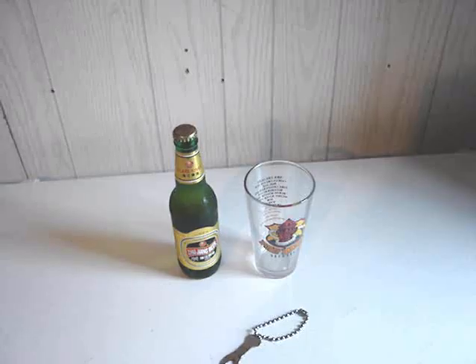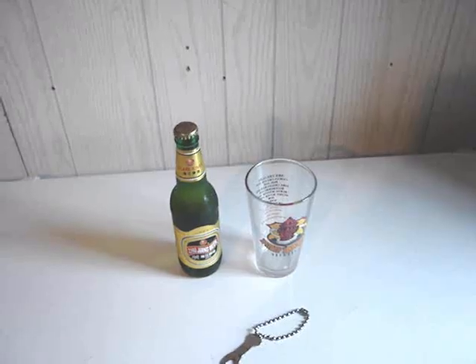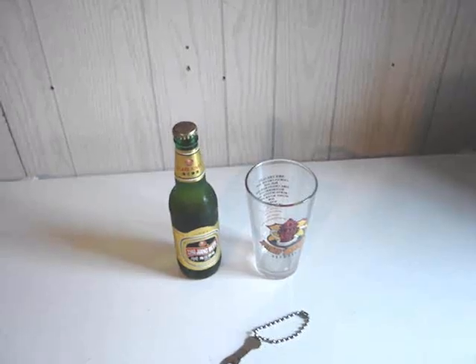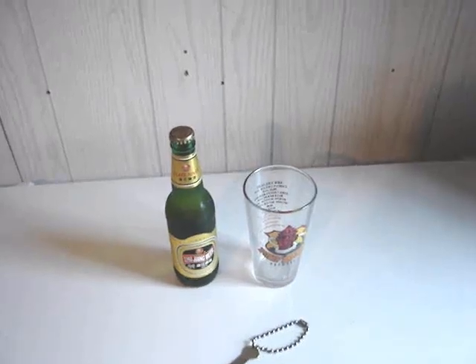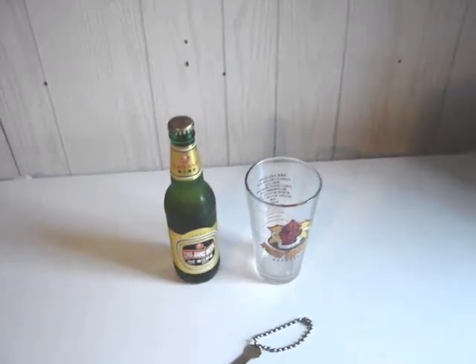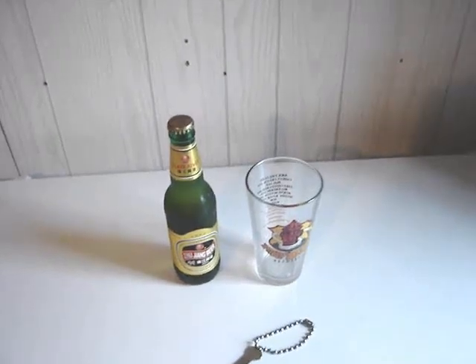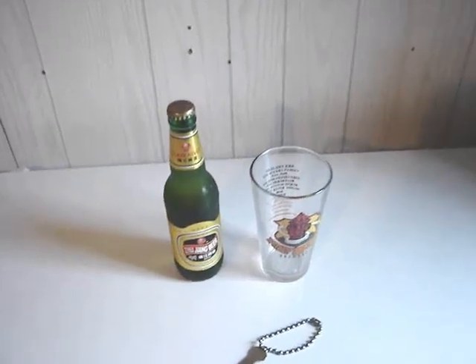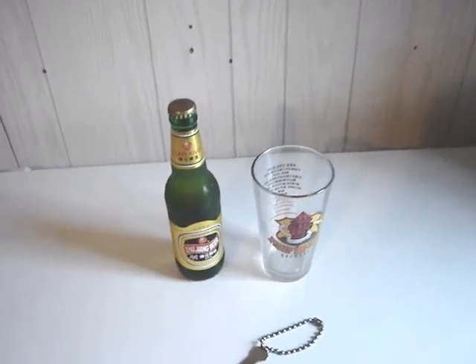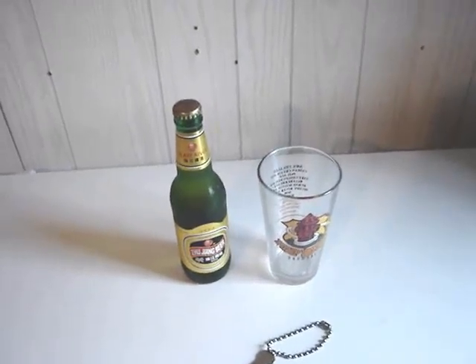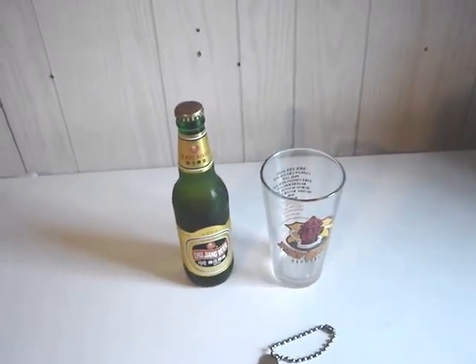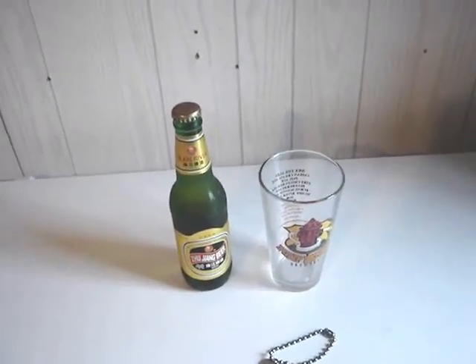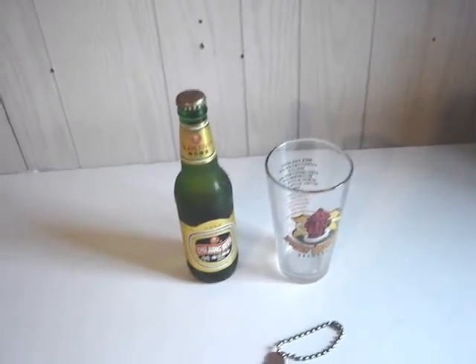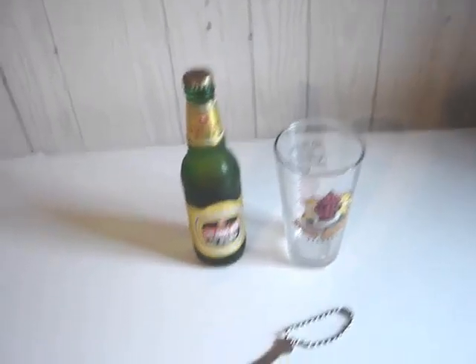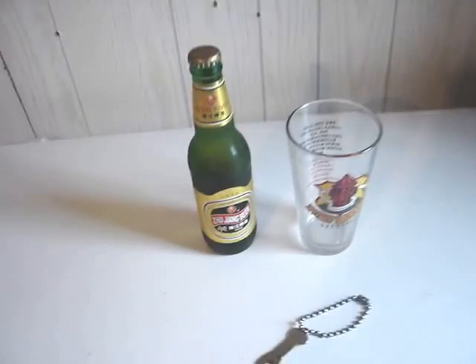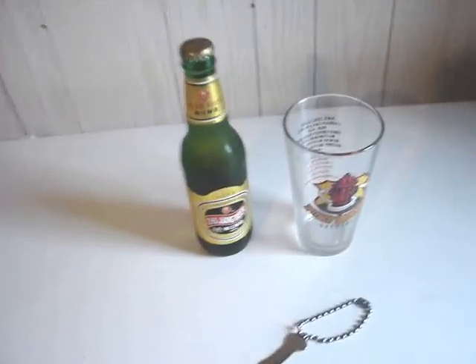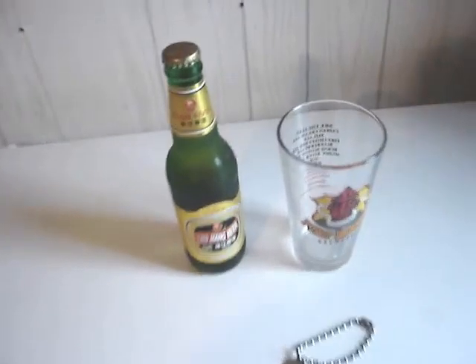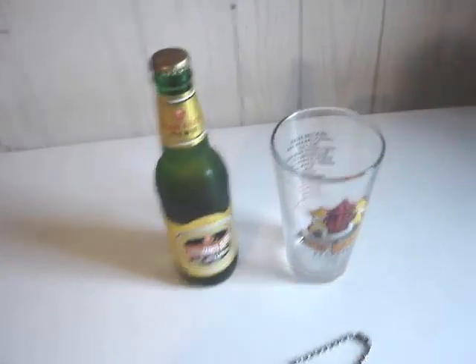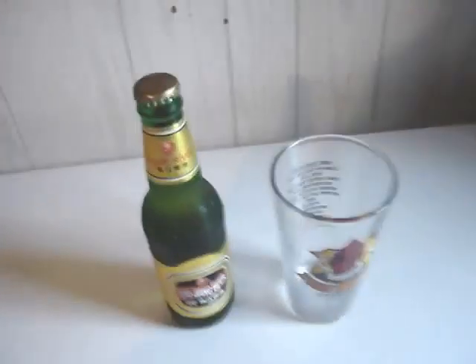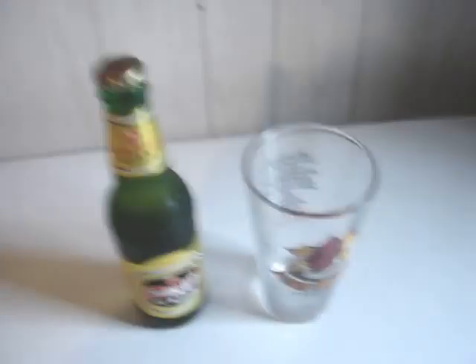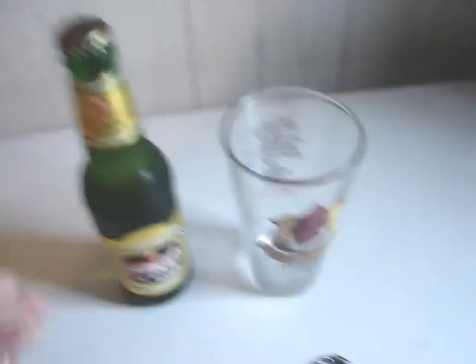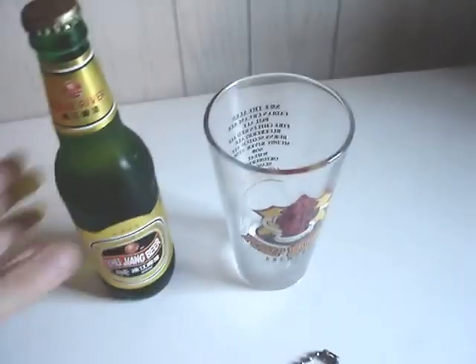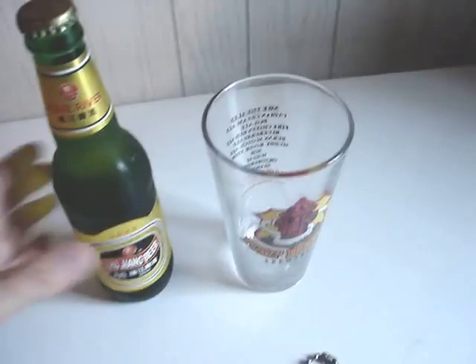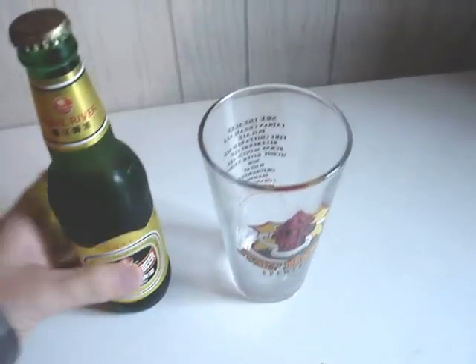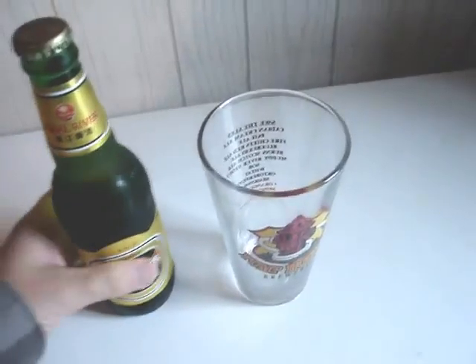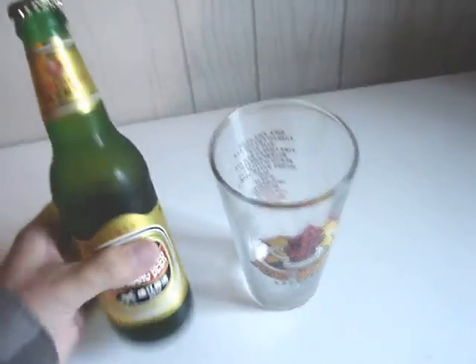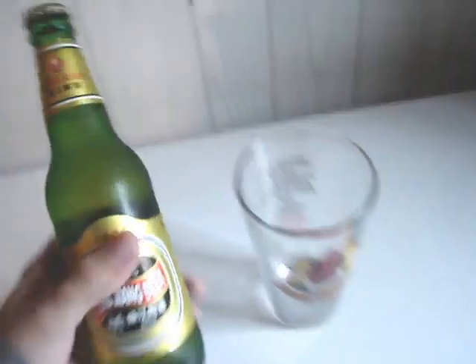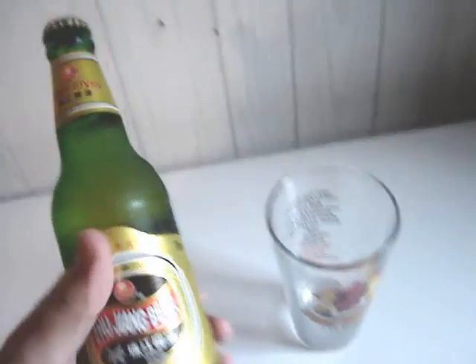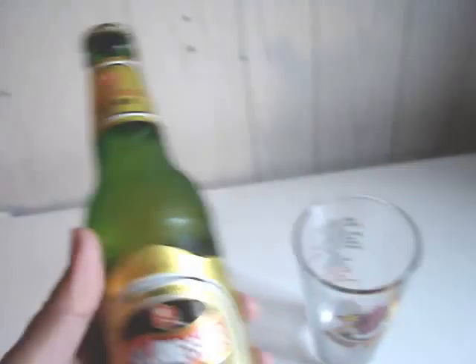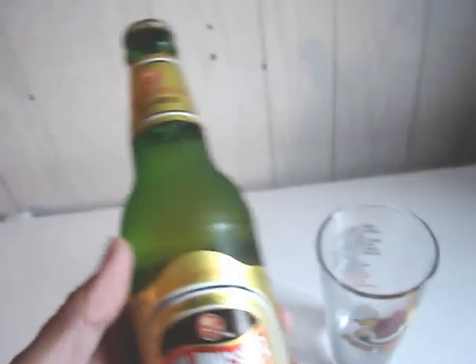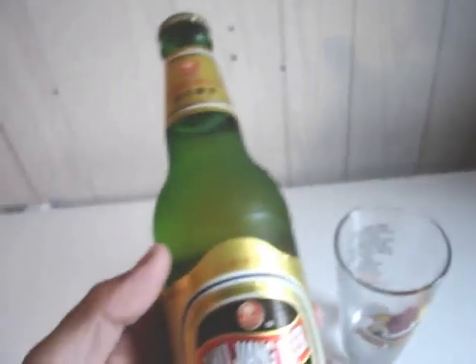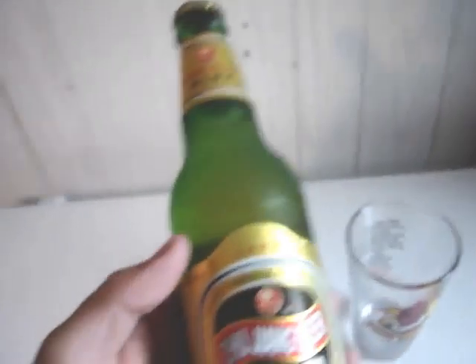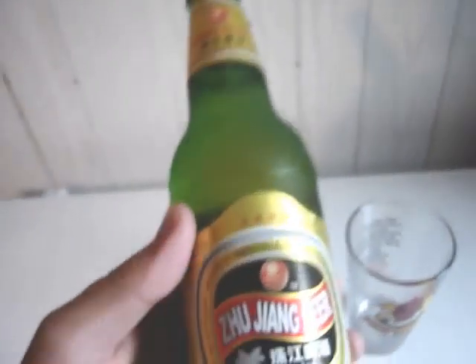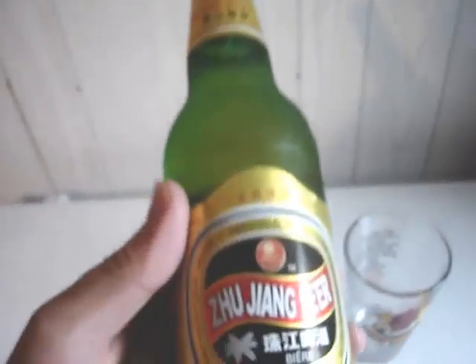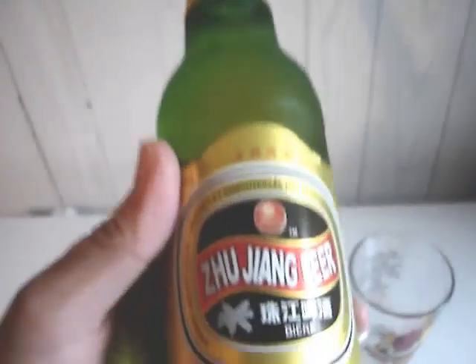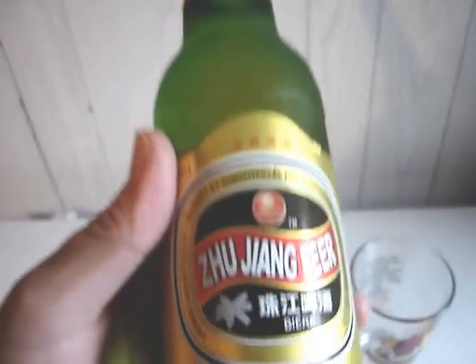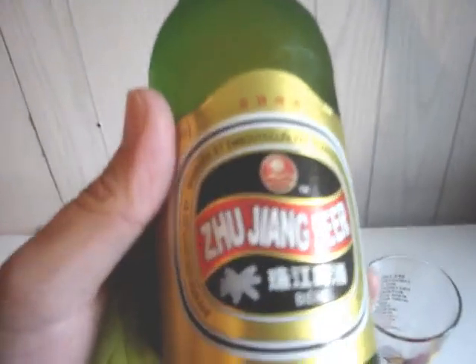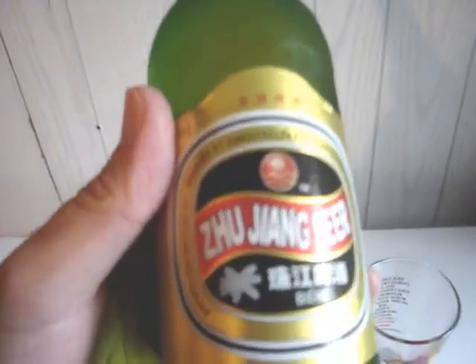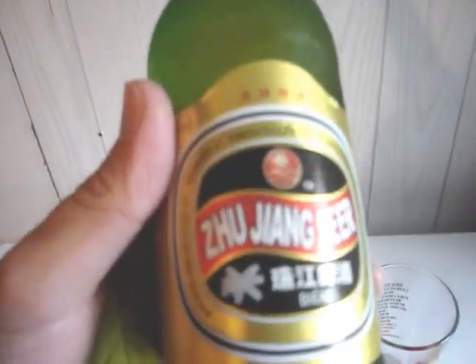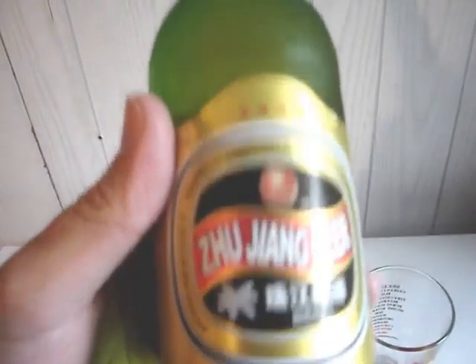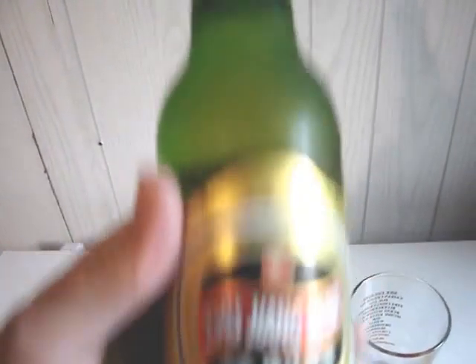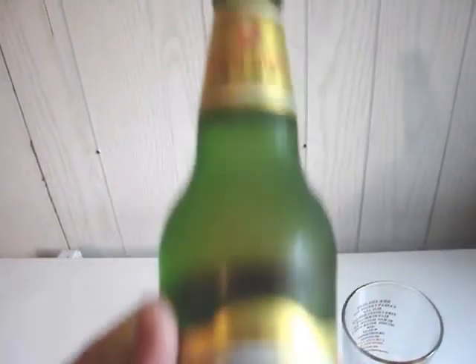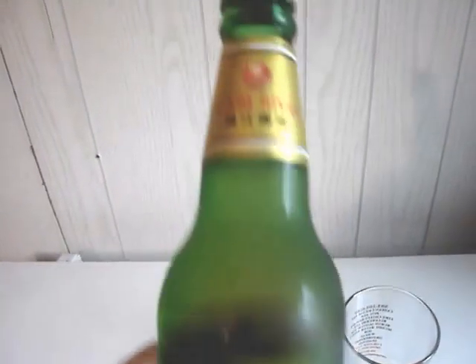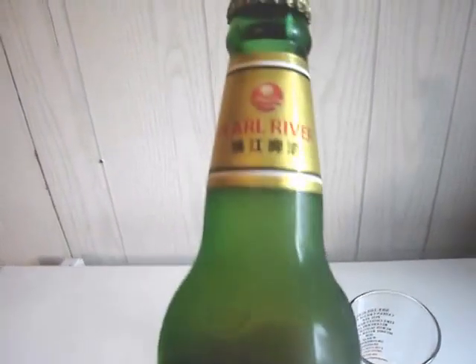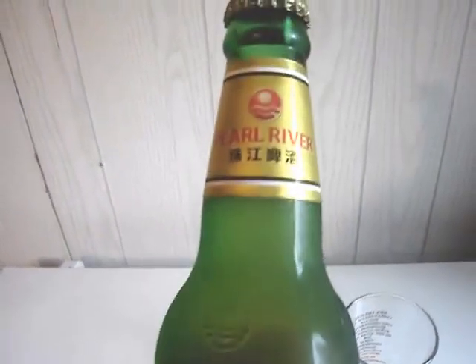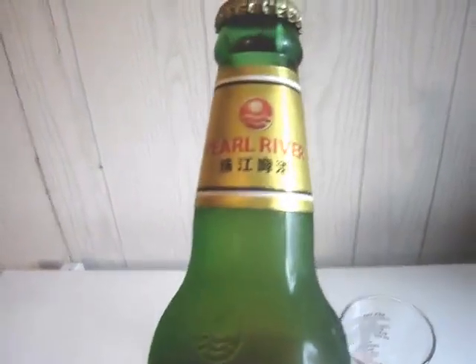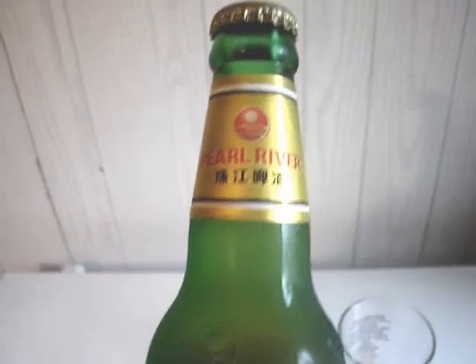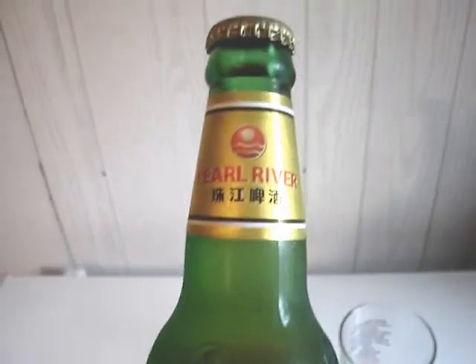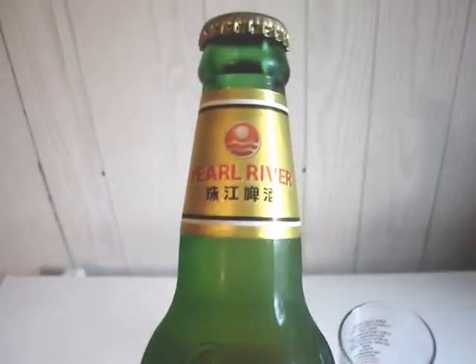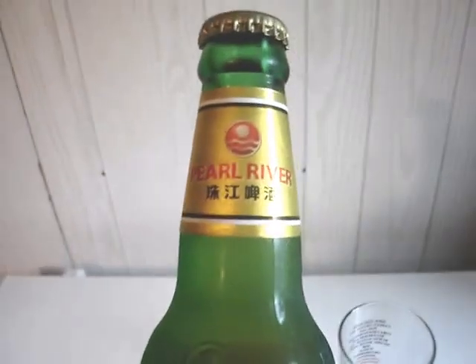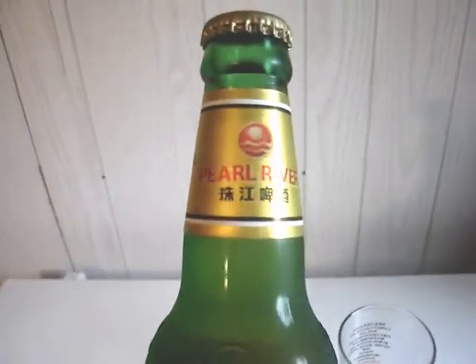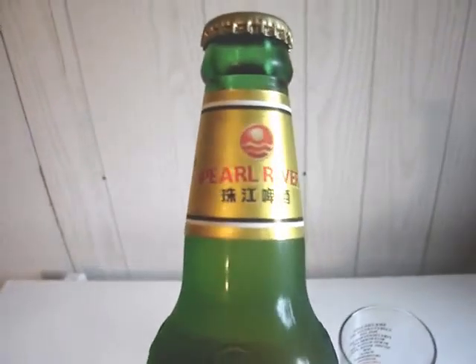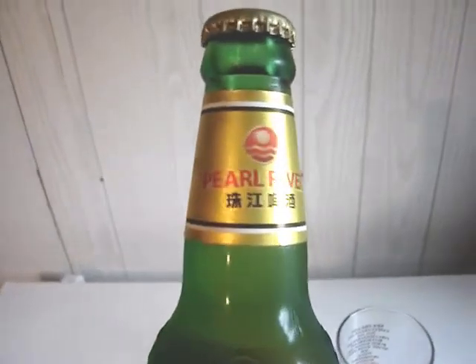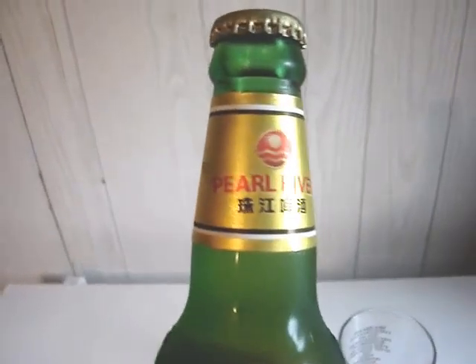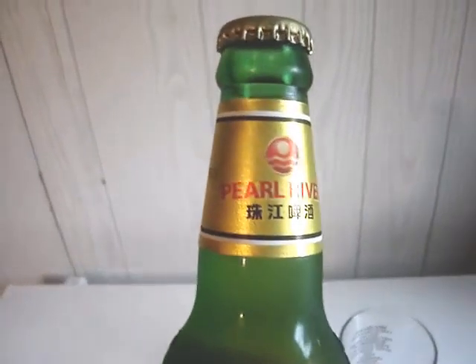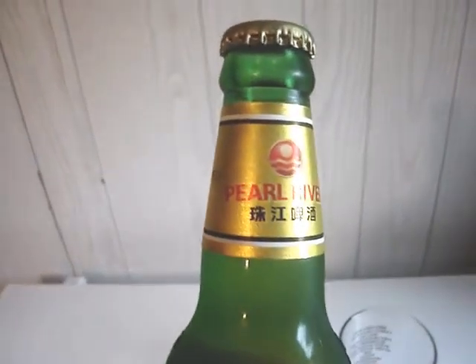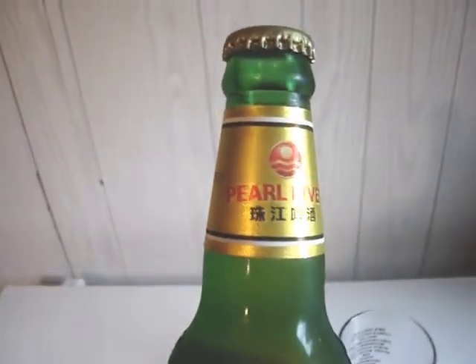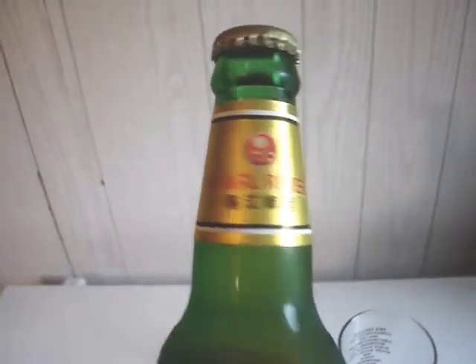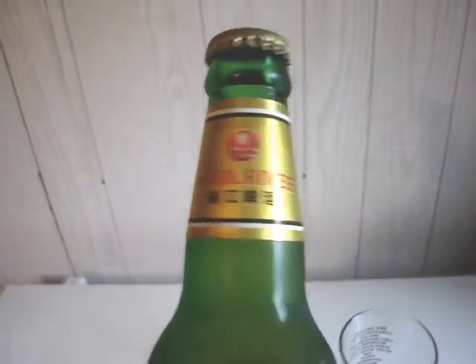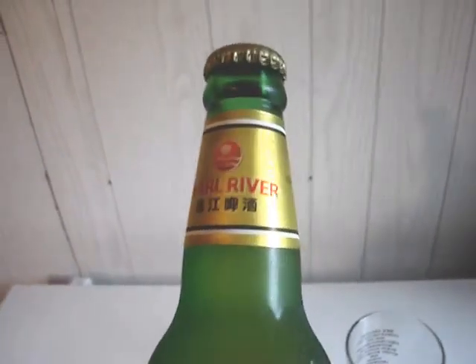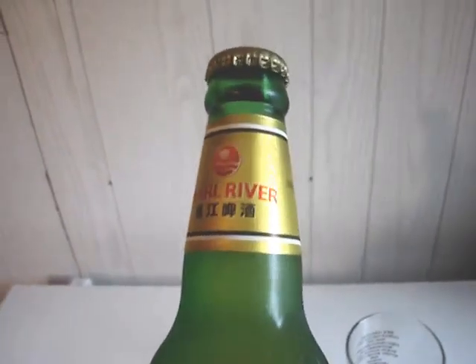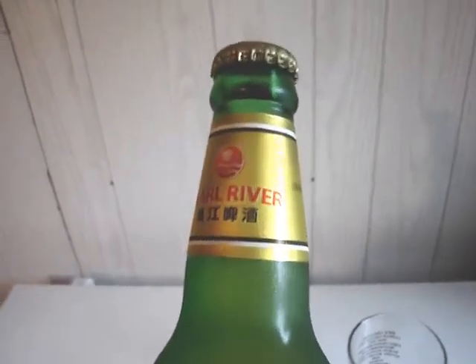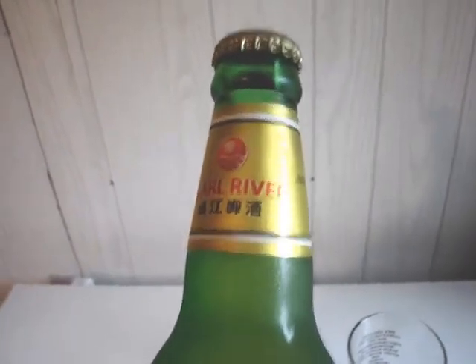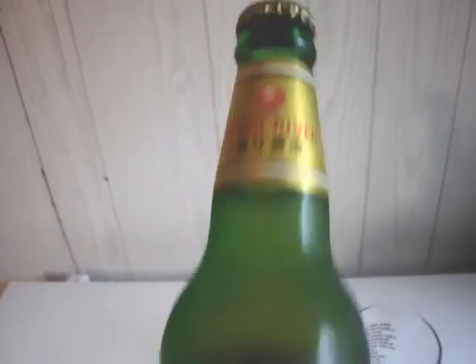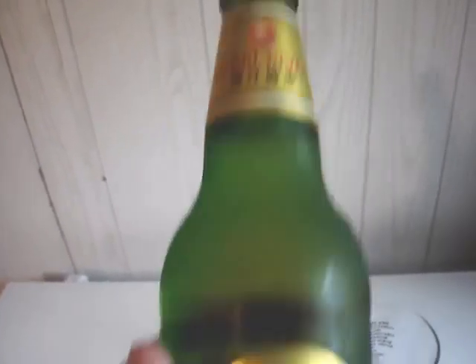Okay, let's do another beer review guys. Today we got Pearl River, I guess.